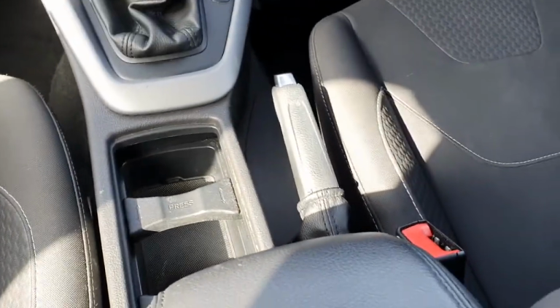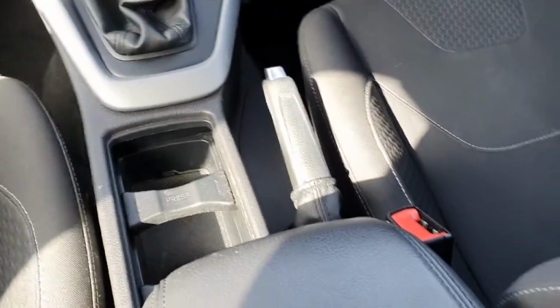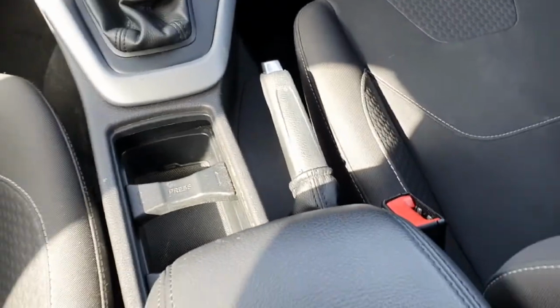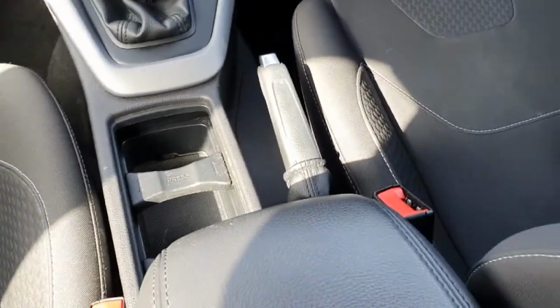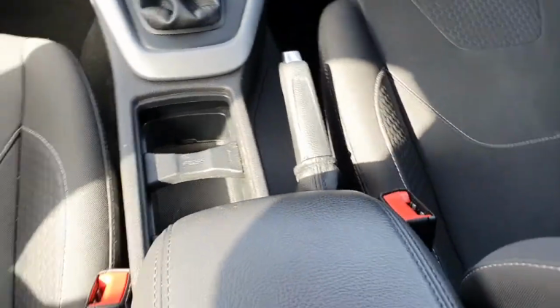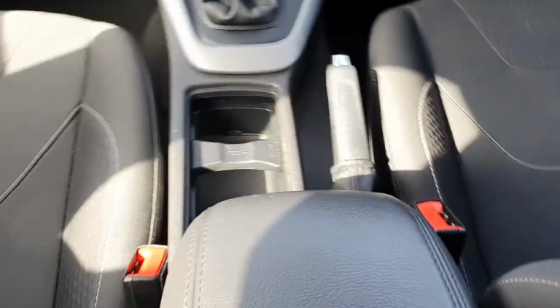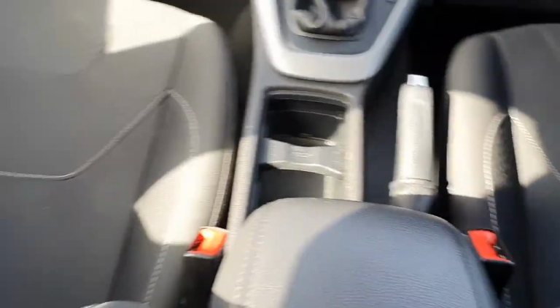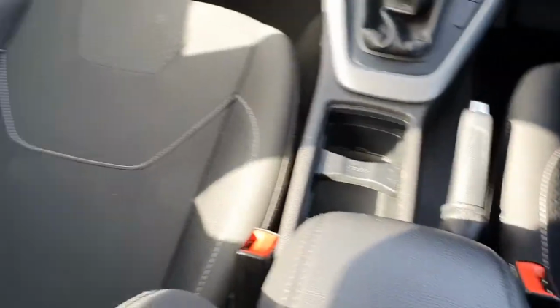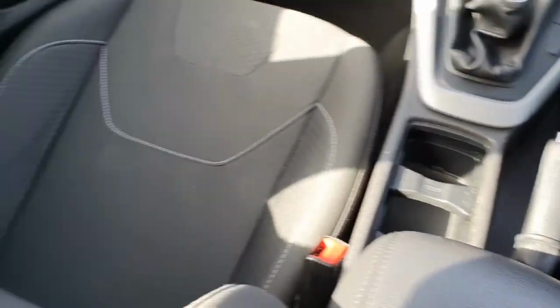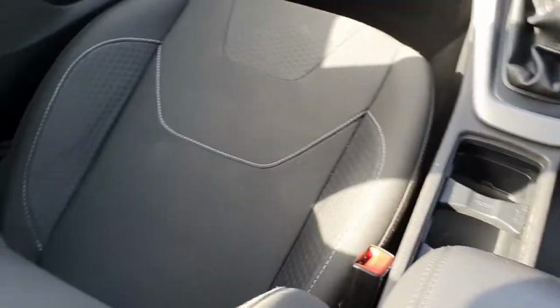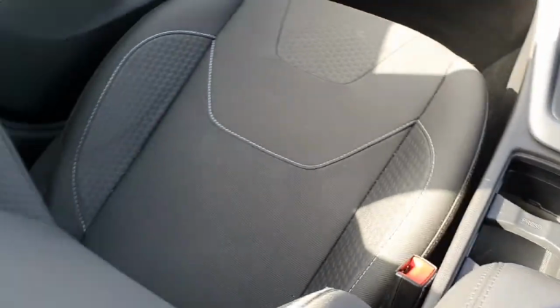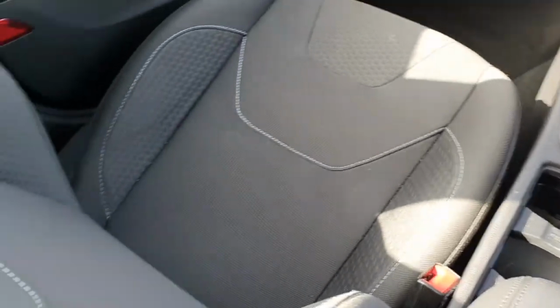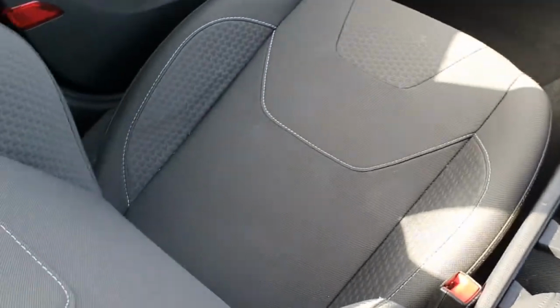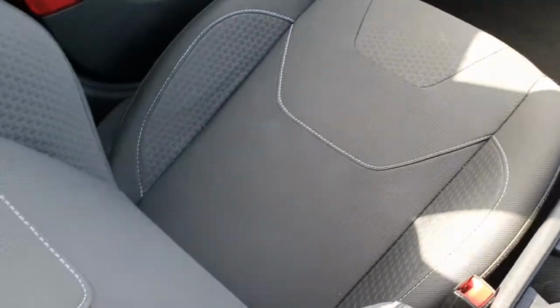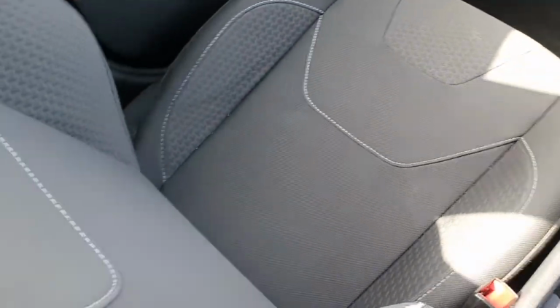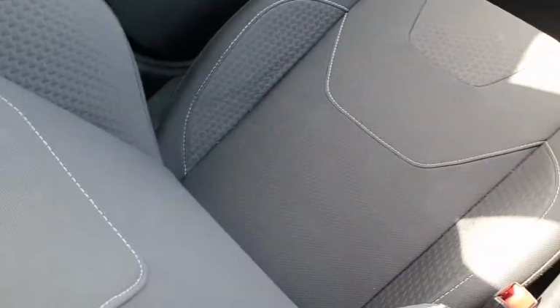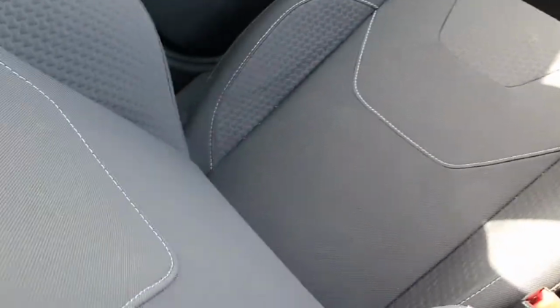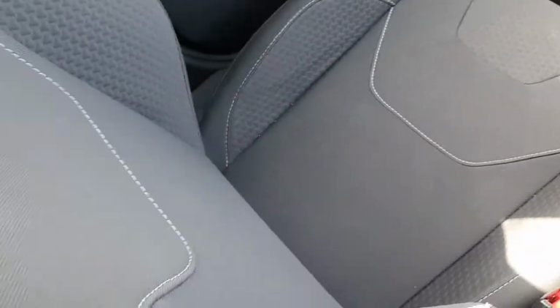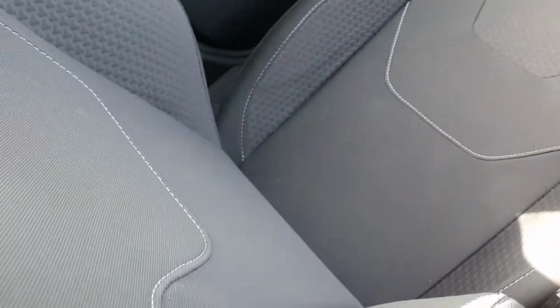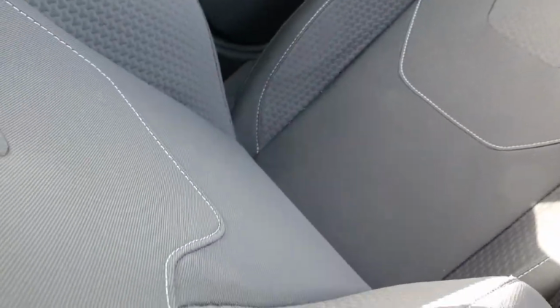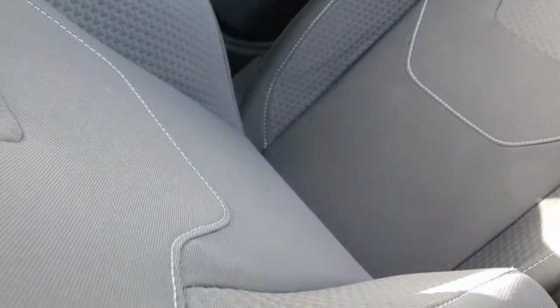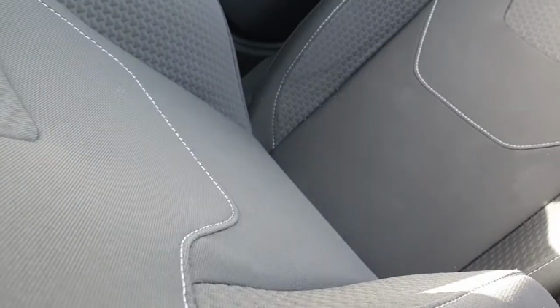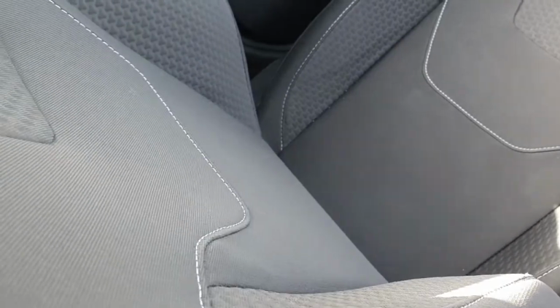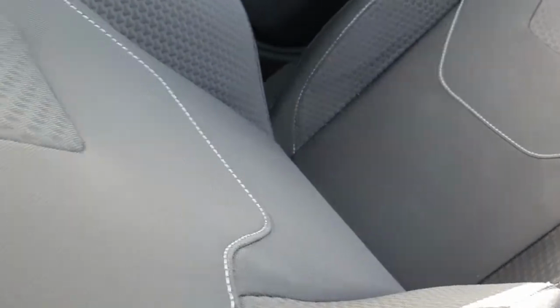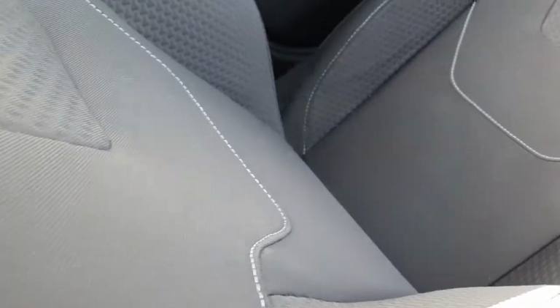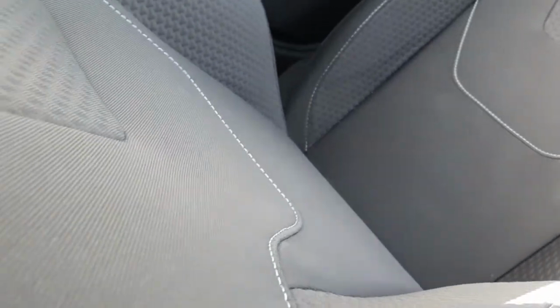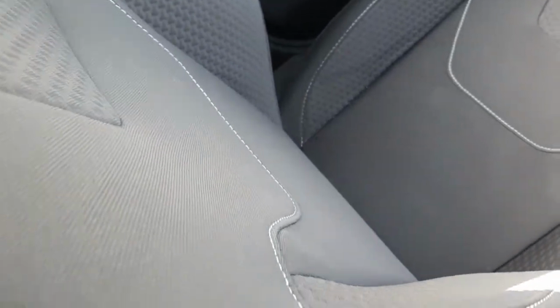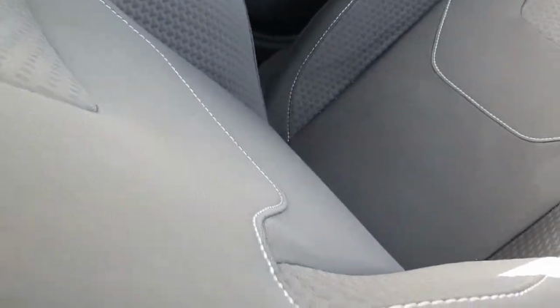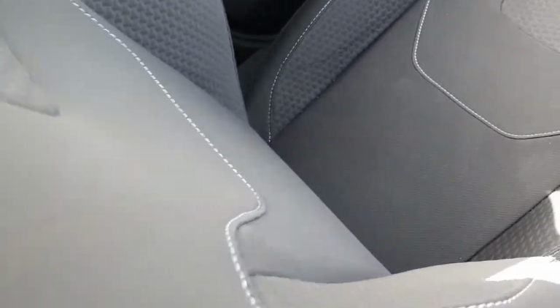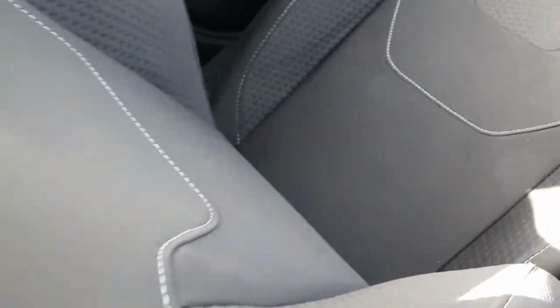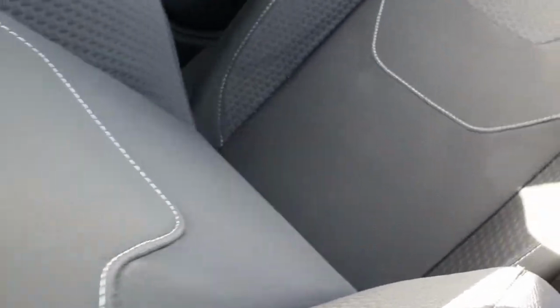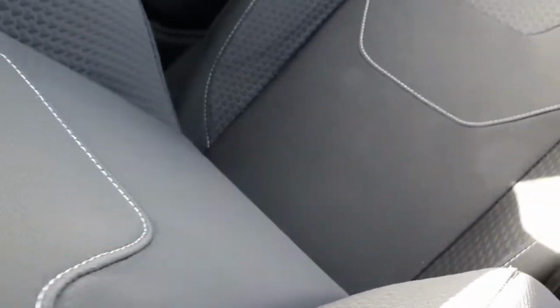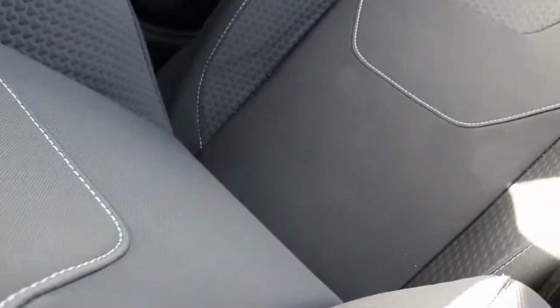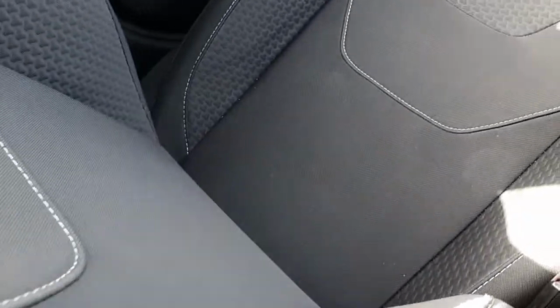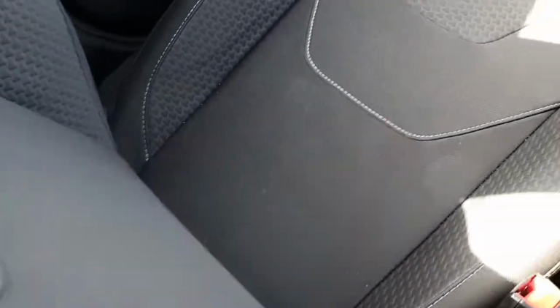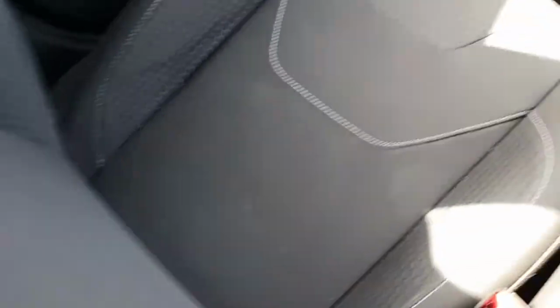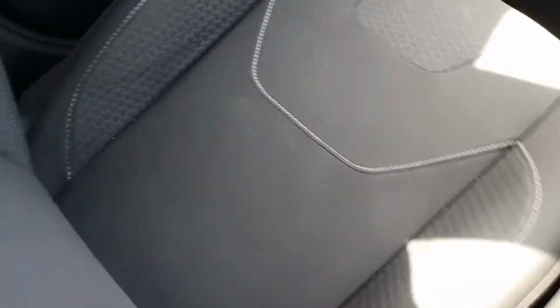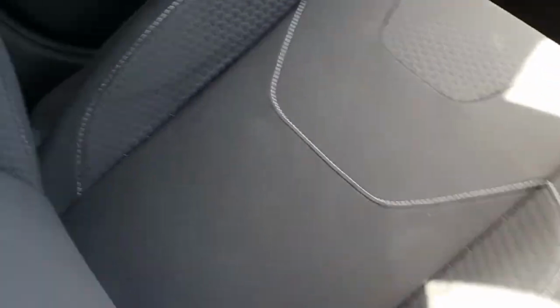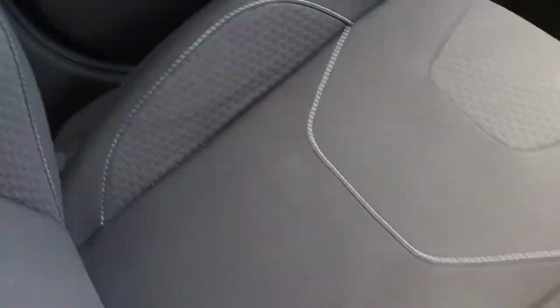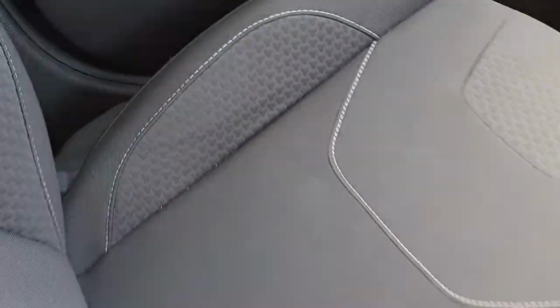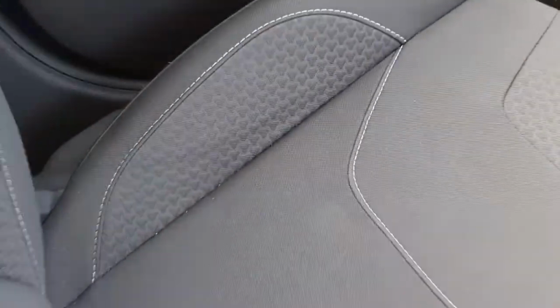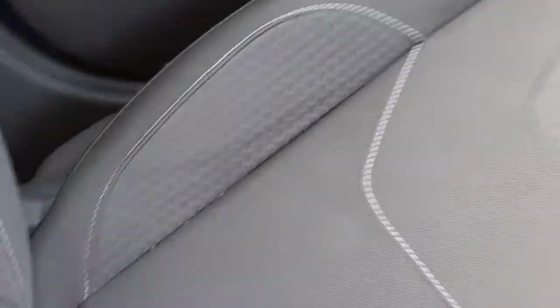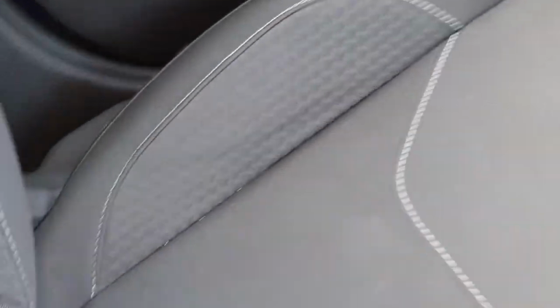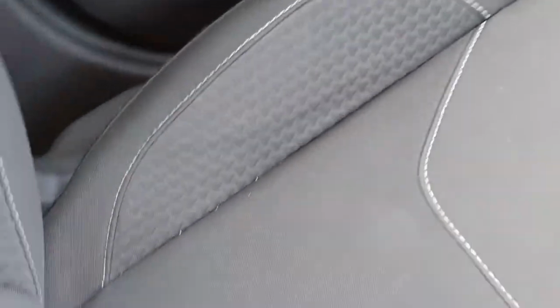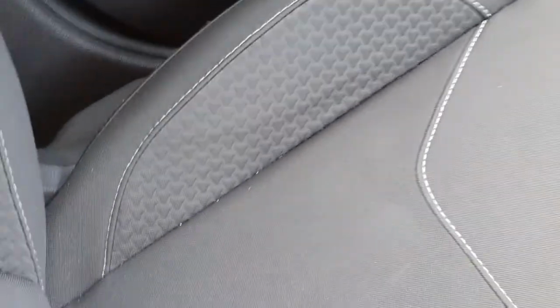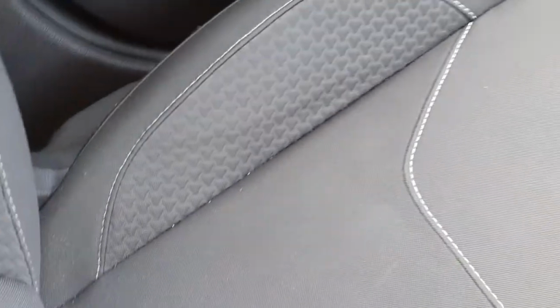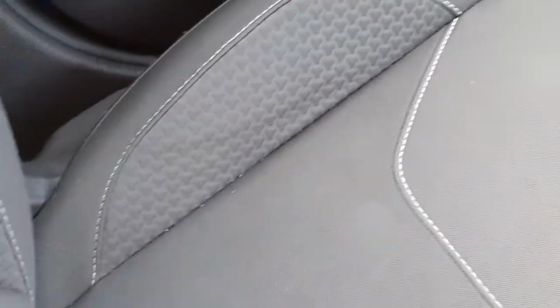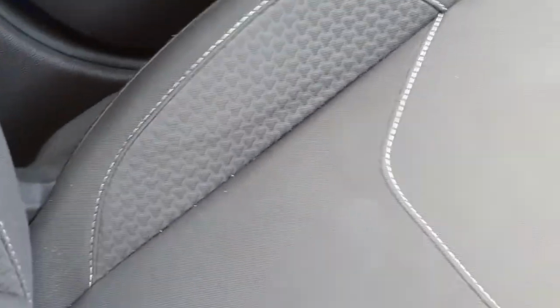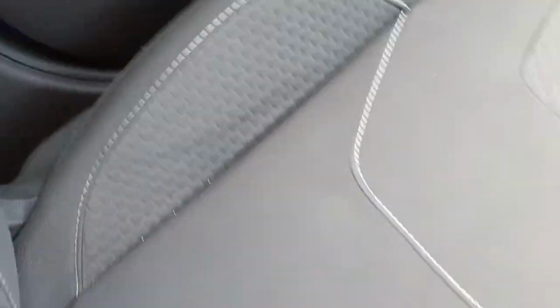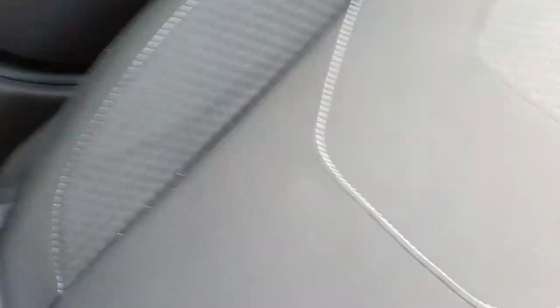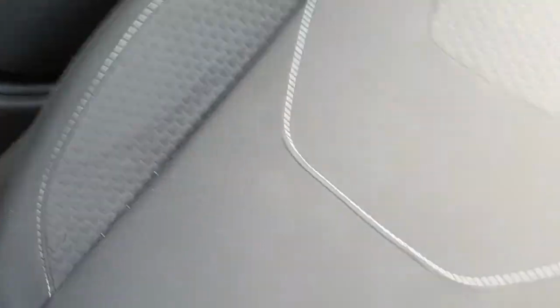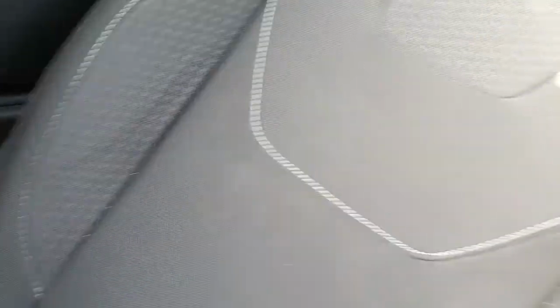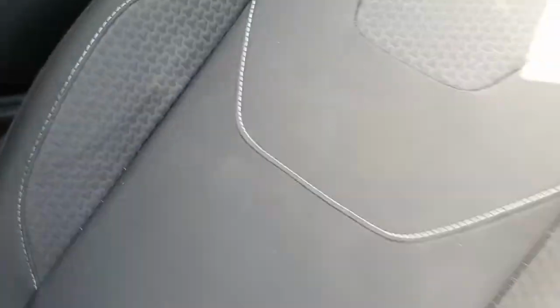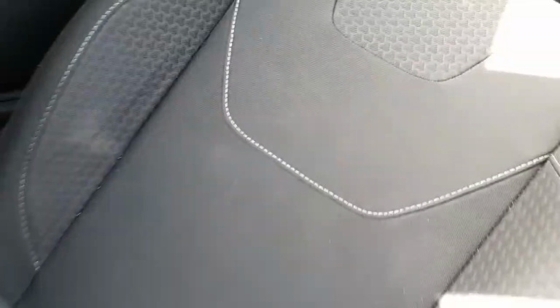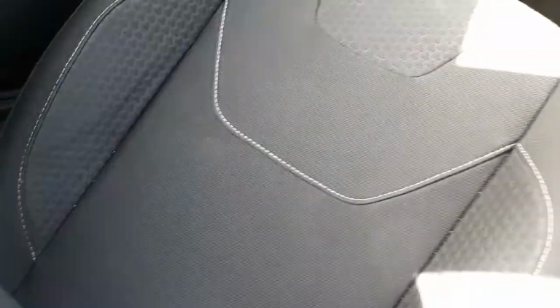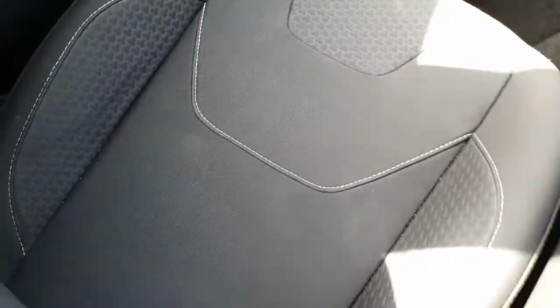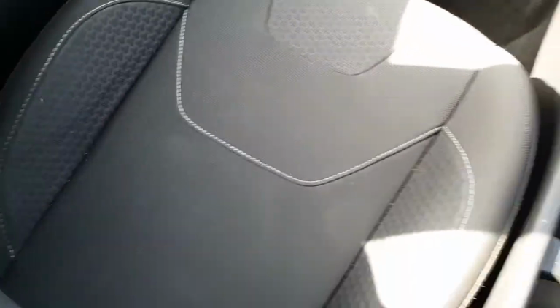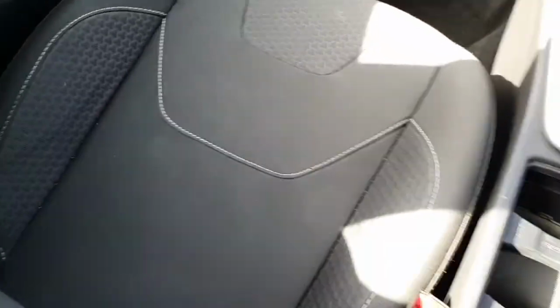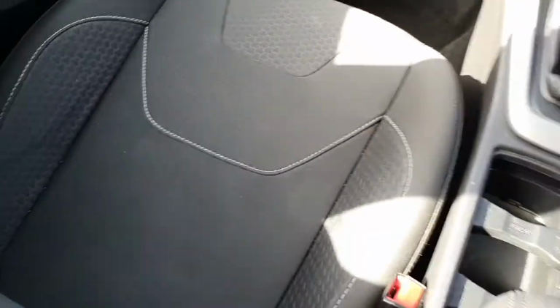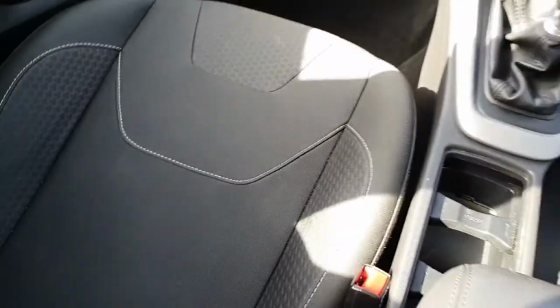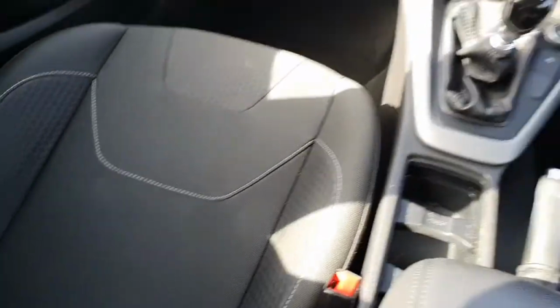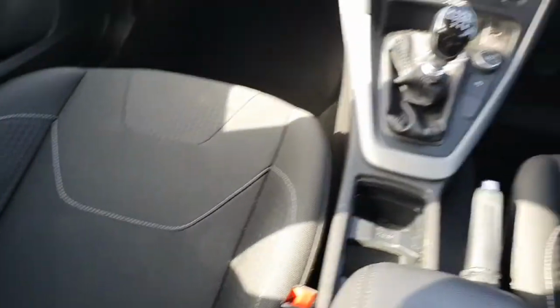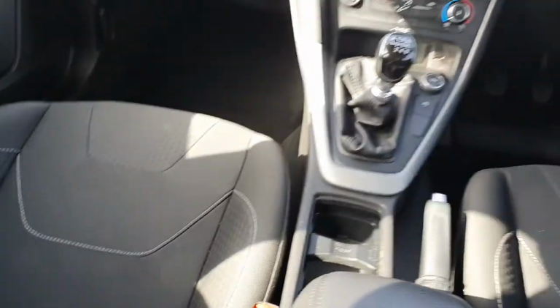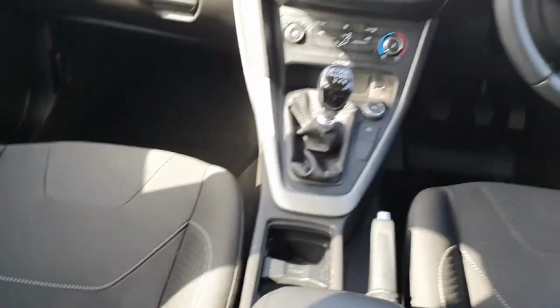You also have a cup holder section, a manual handbrake, and these very comfortable seats as well. They do have the attention to detail on them, with the designs and the white trimming going through them.